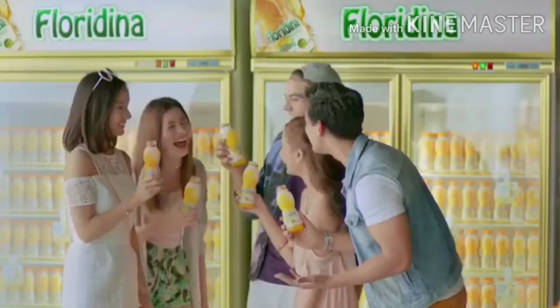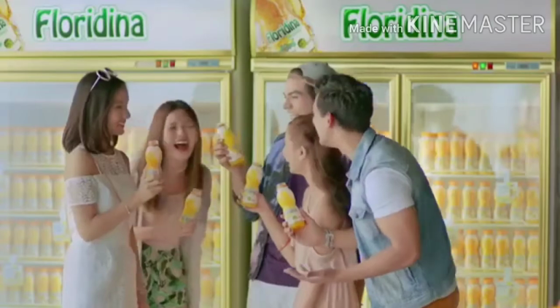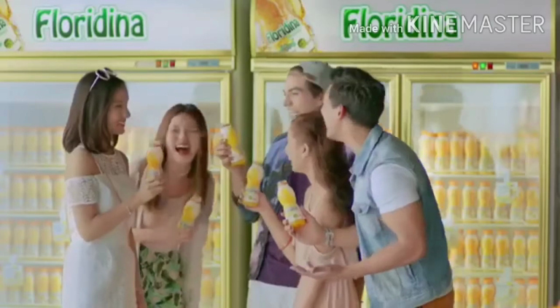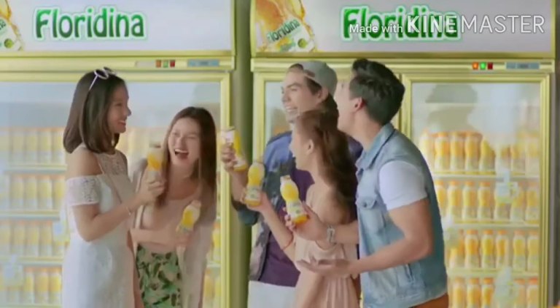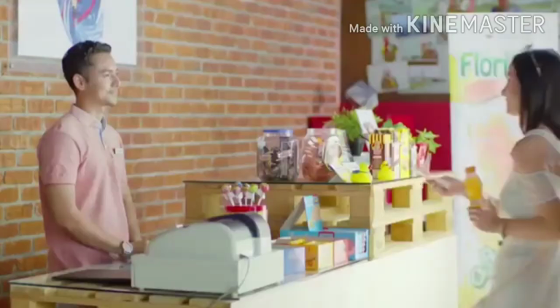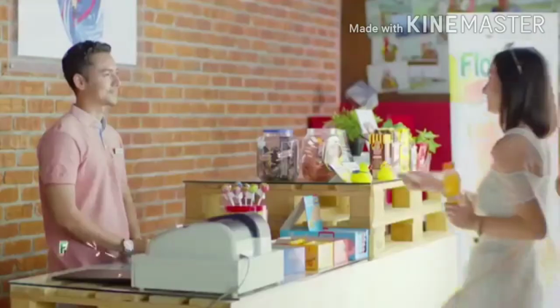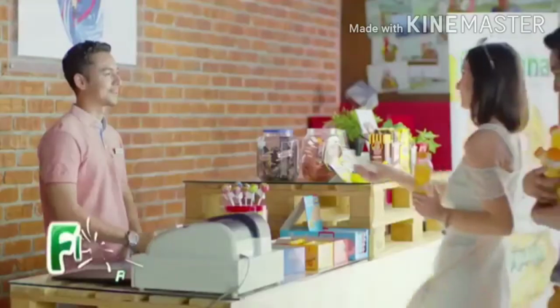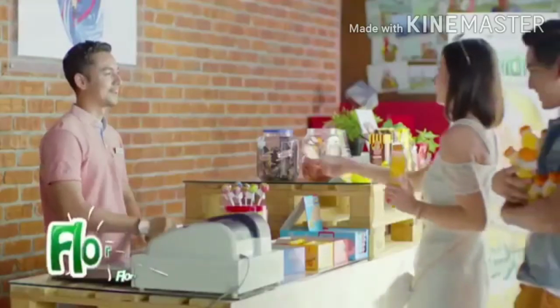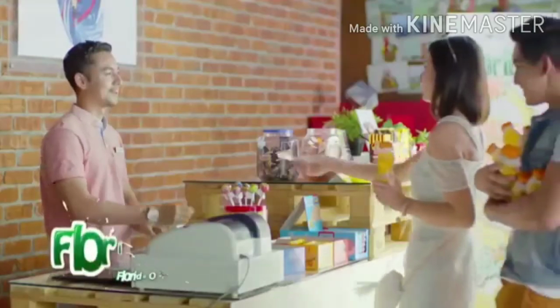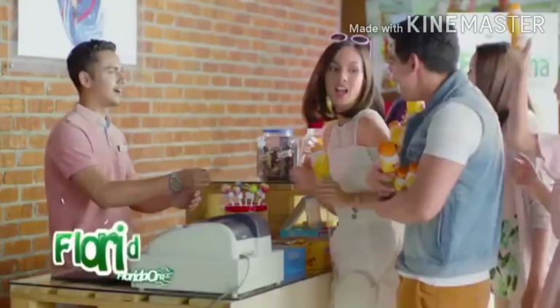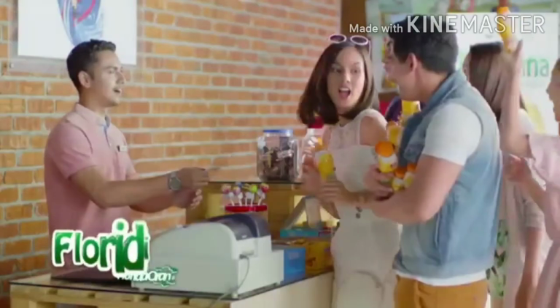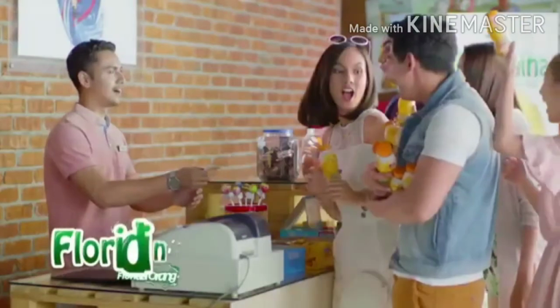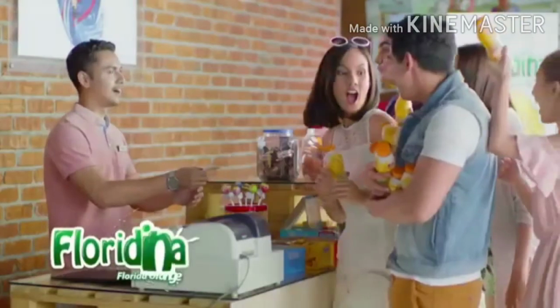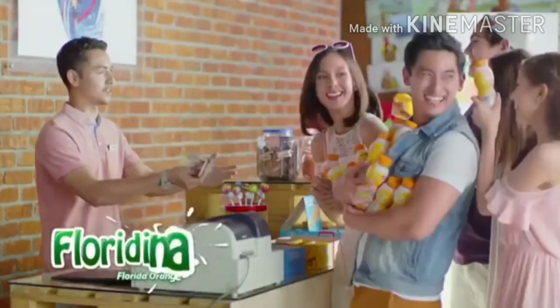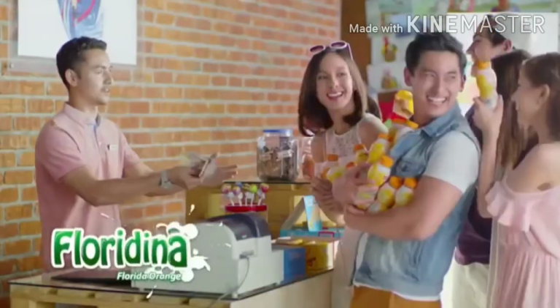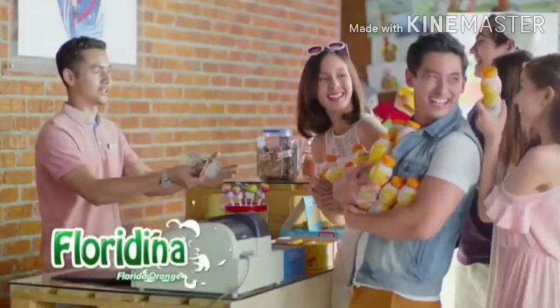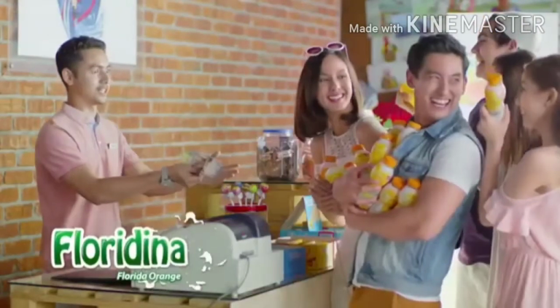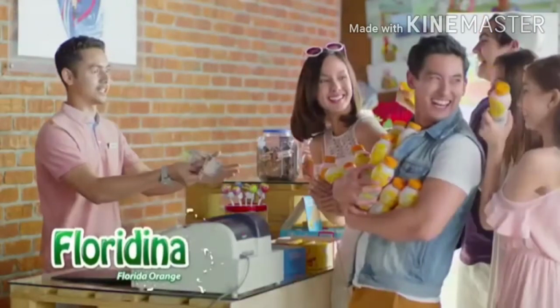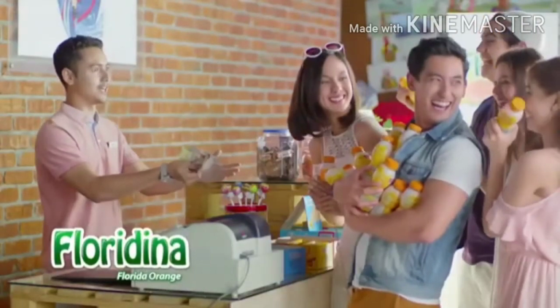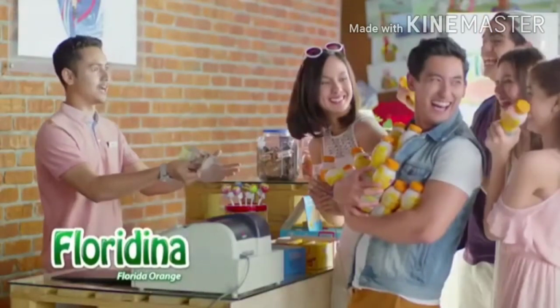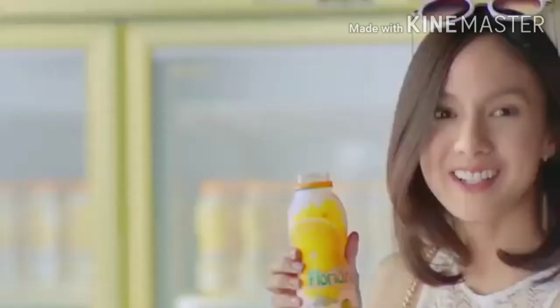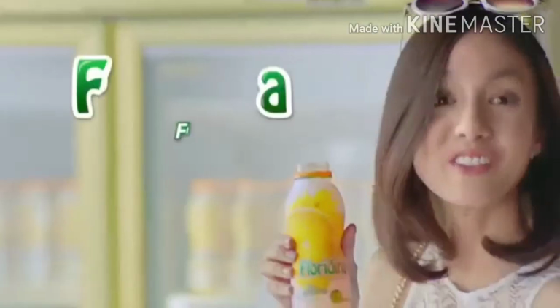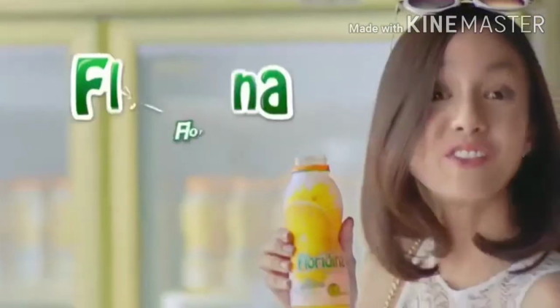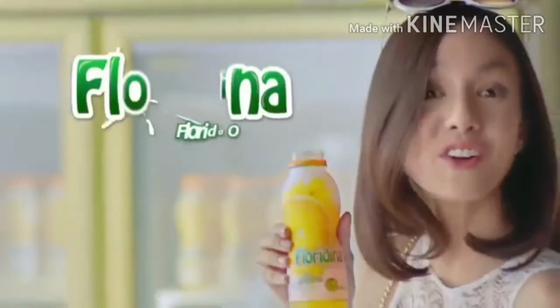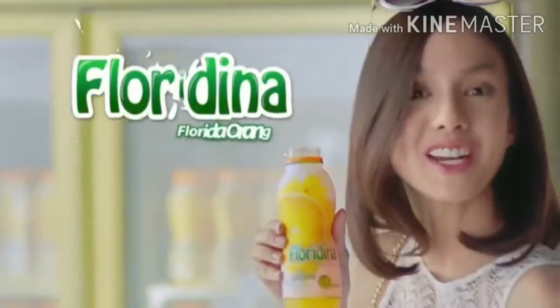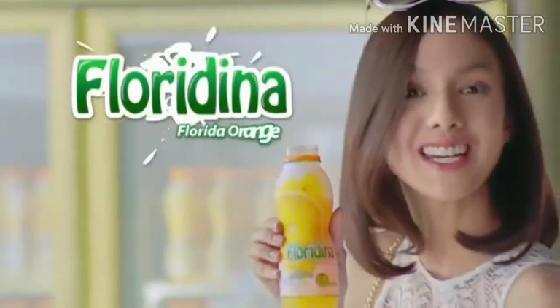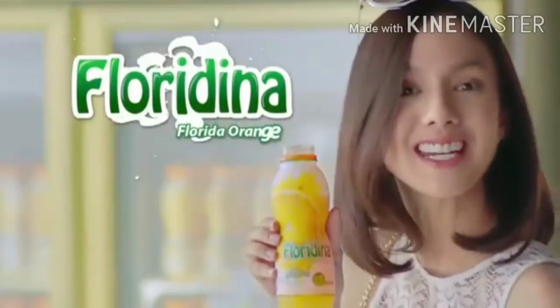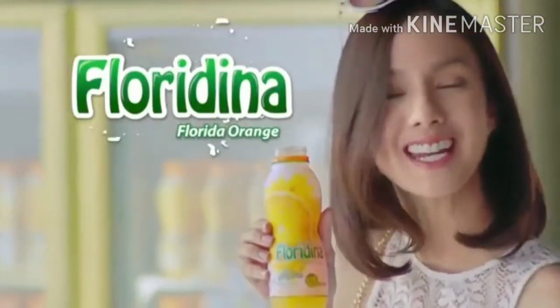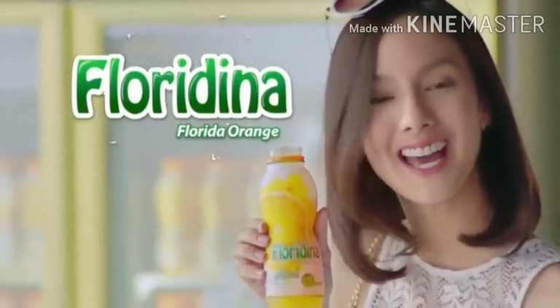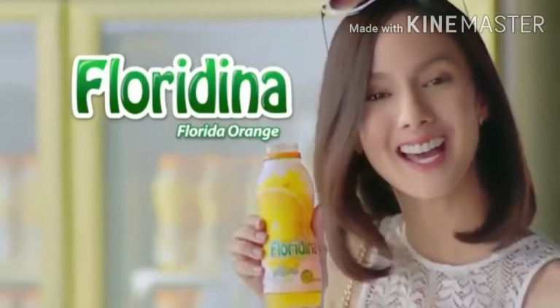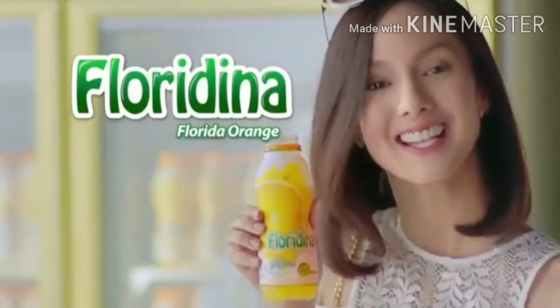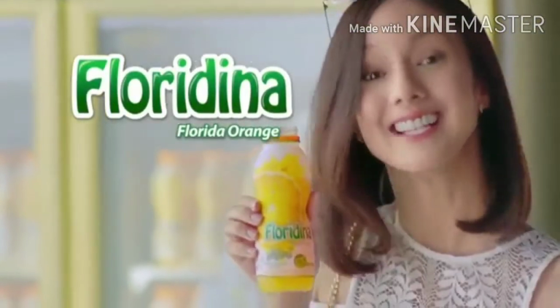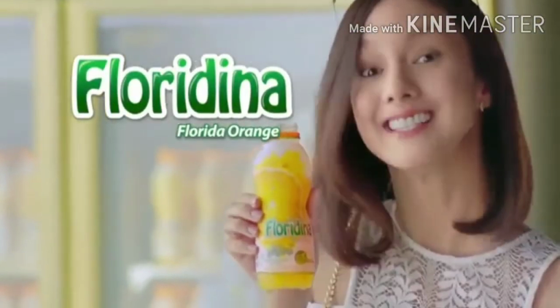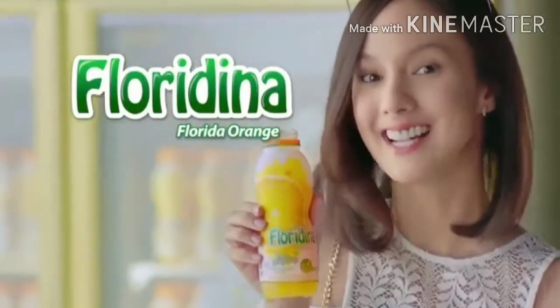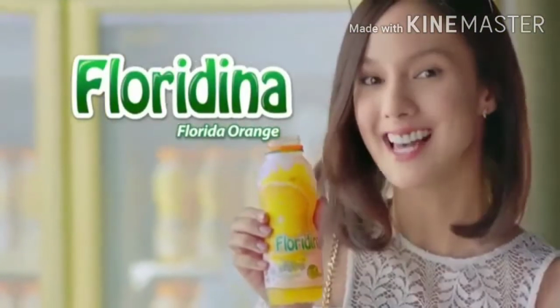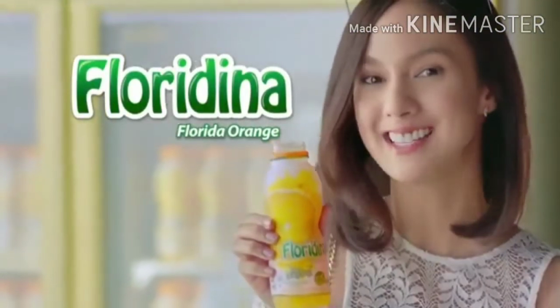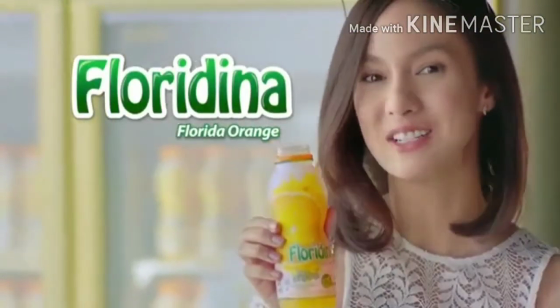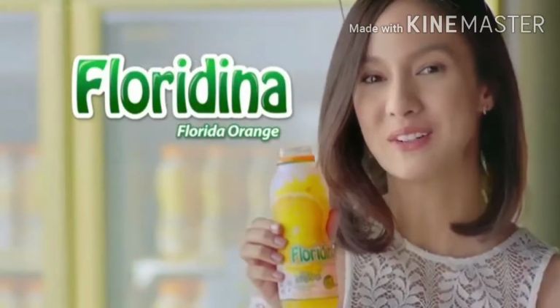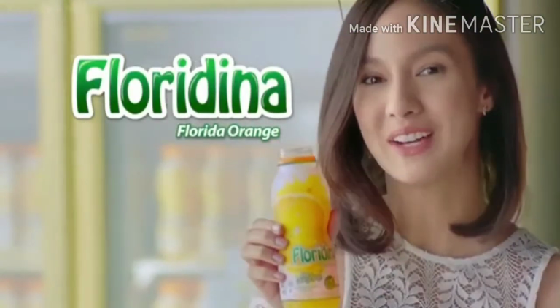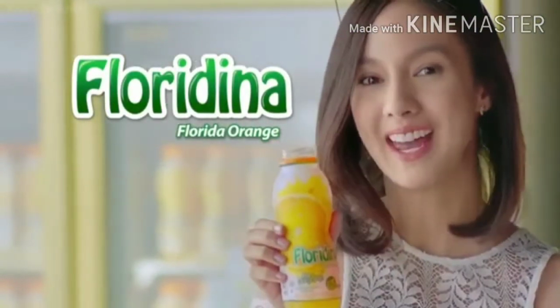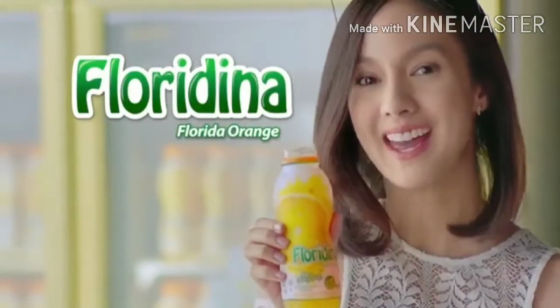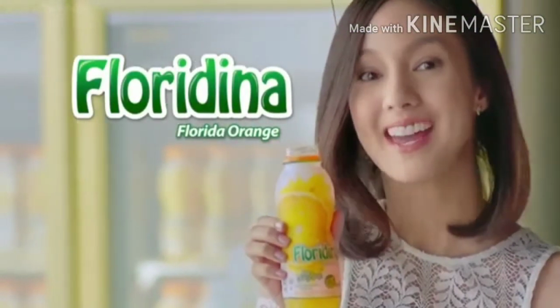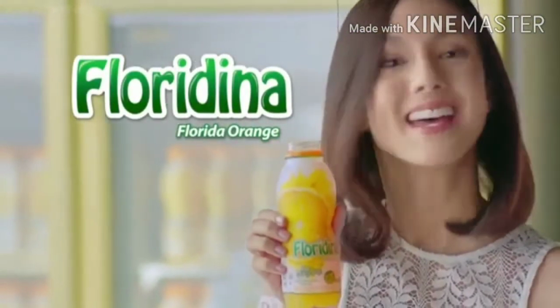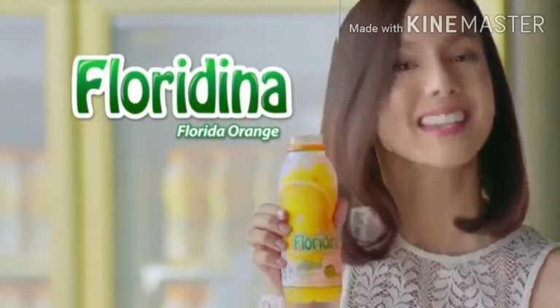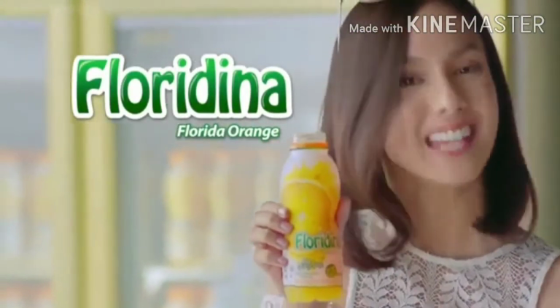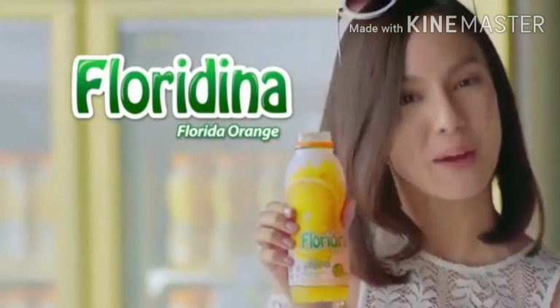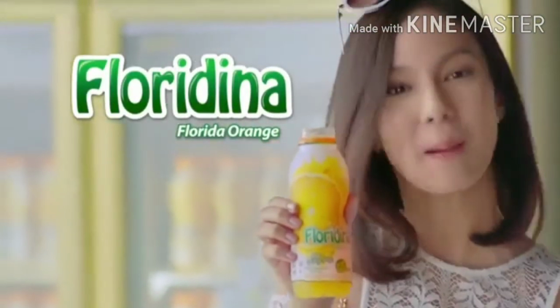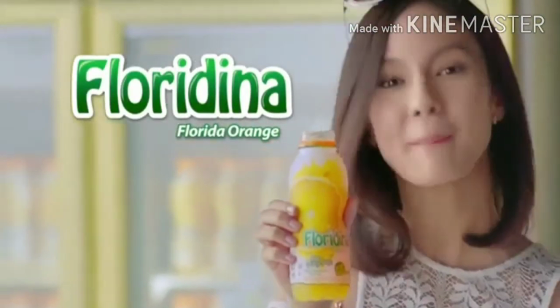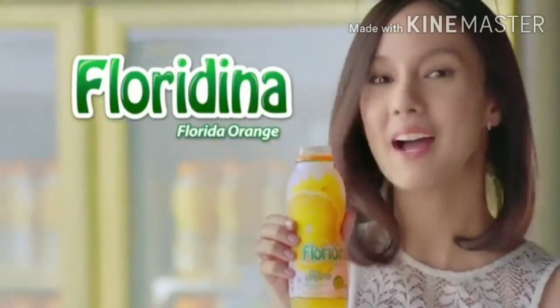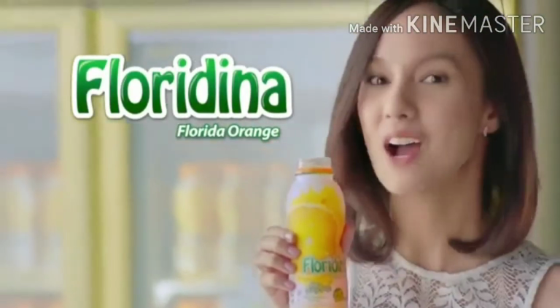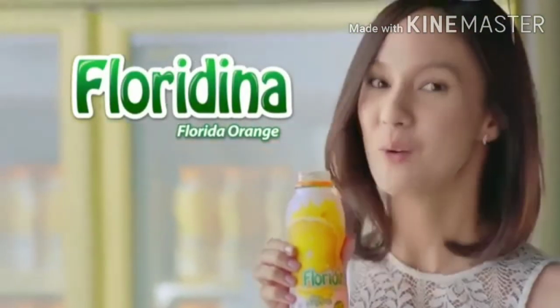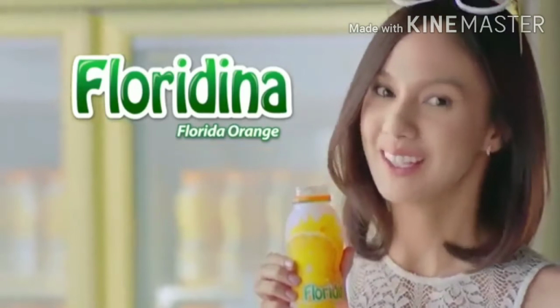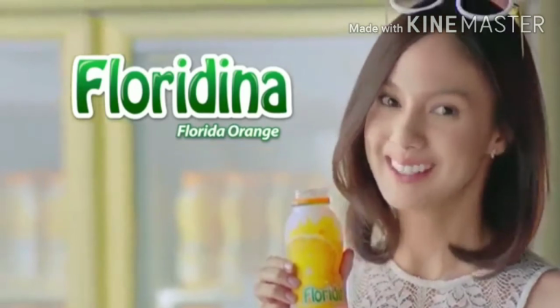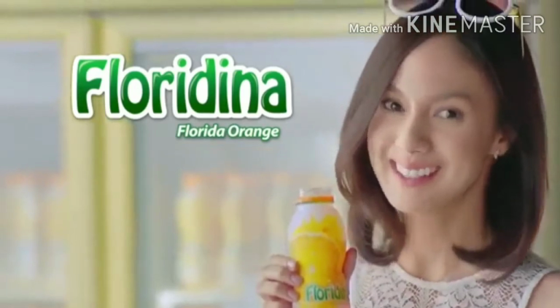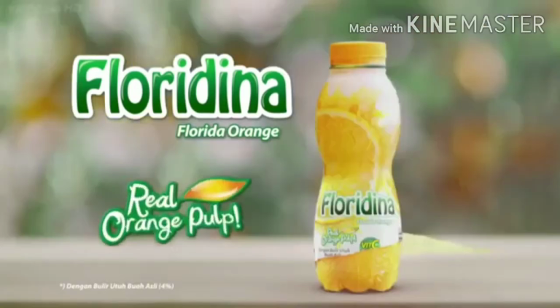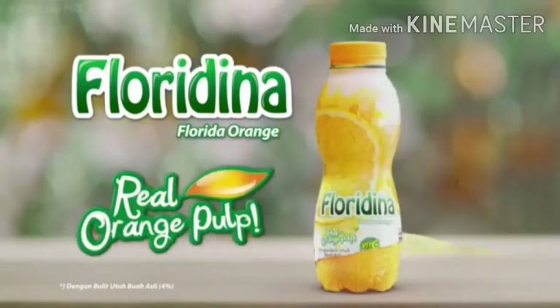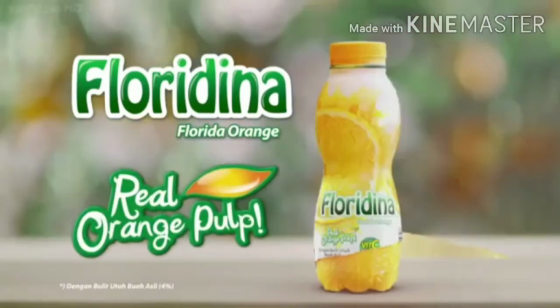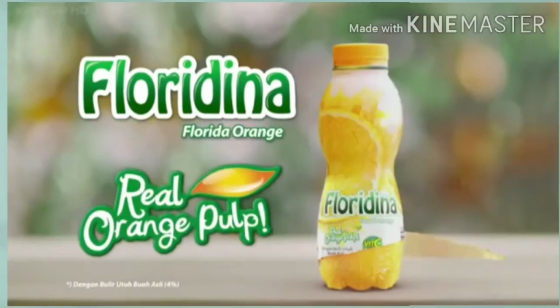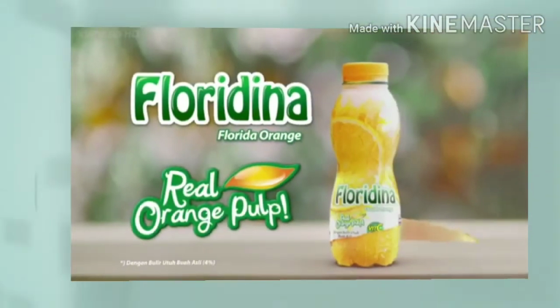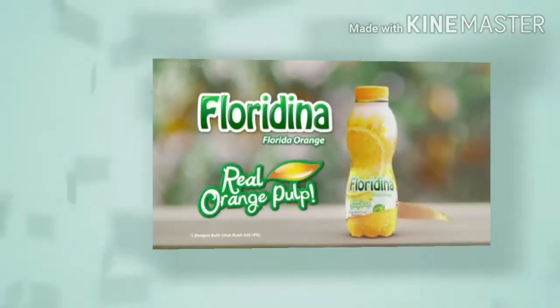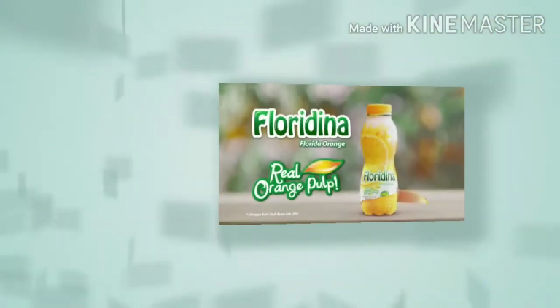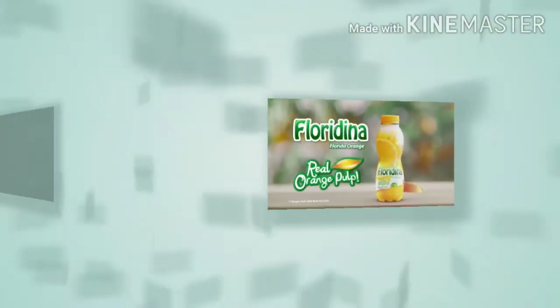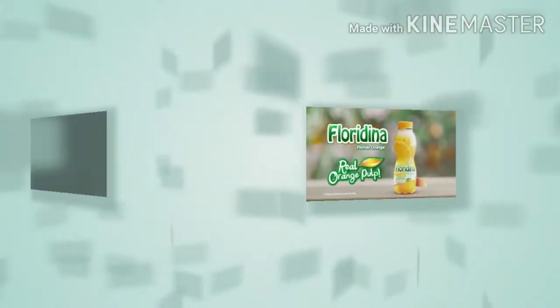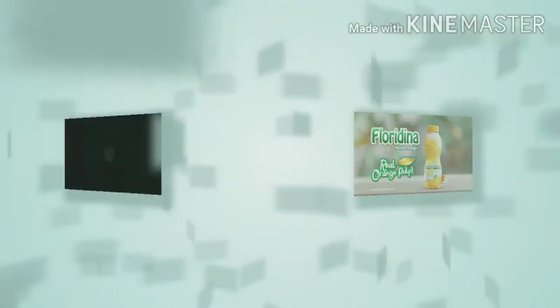We love Floridina! Floridina, with real orange pulp, so juicy — dari Wings Food.